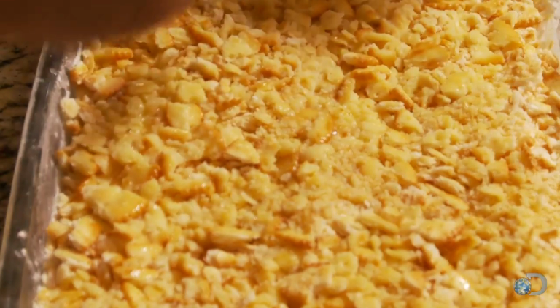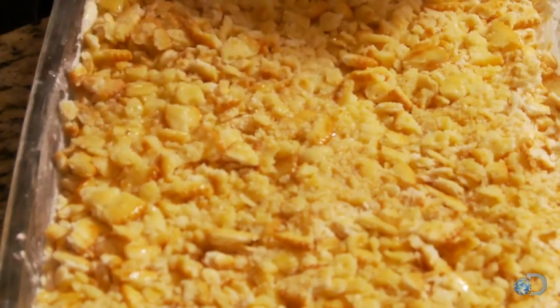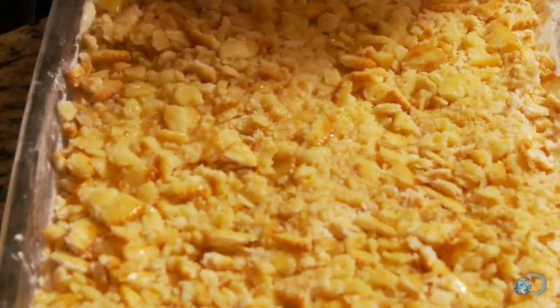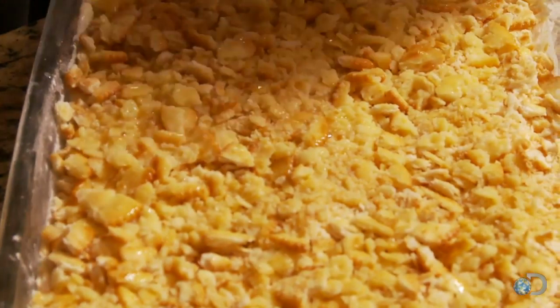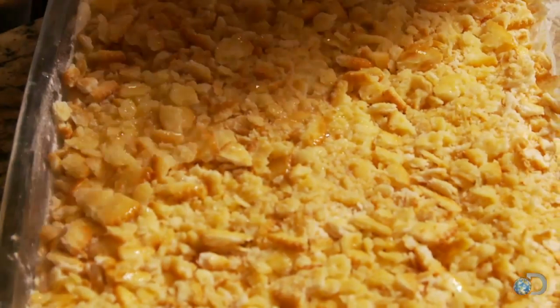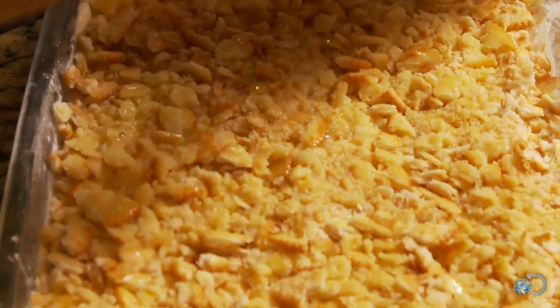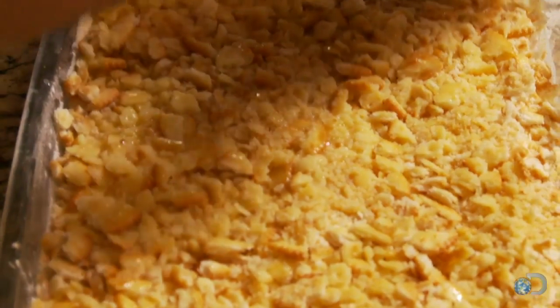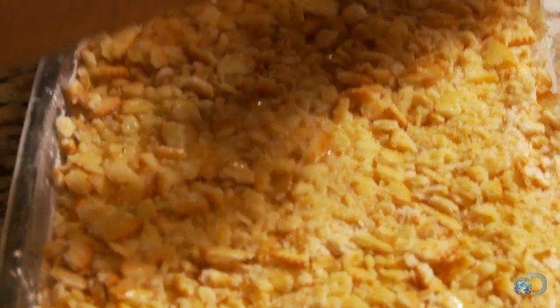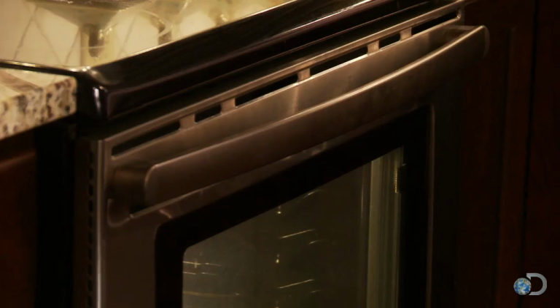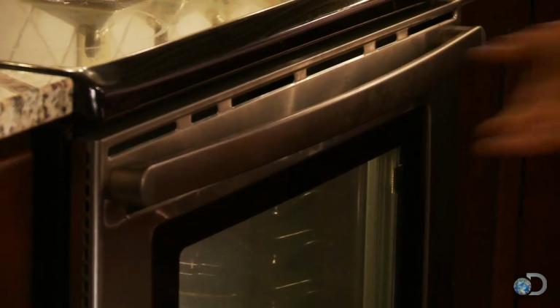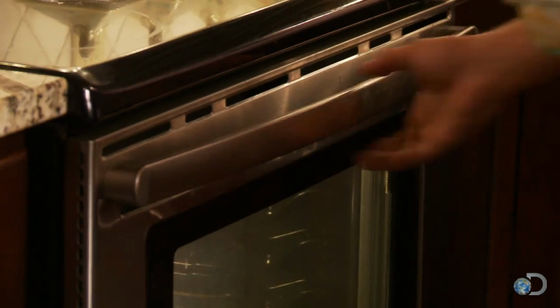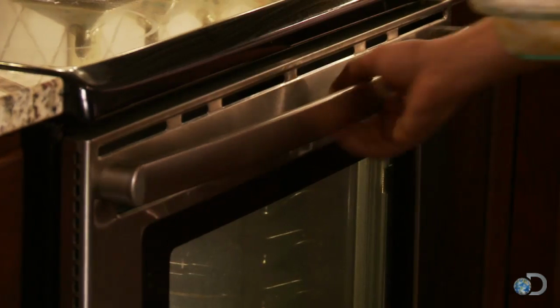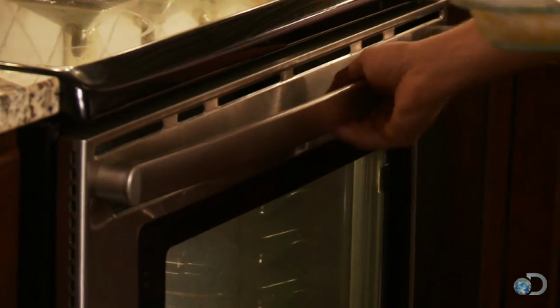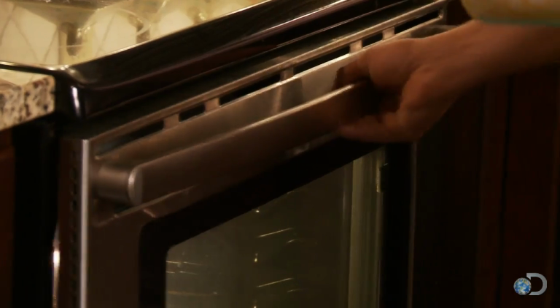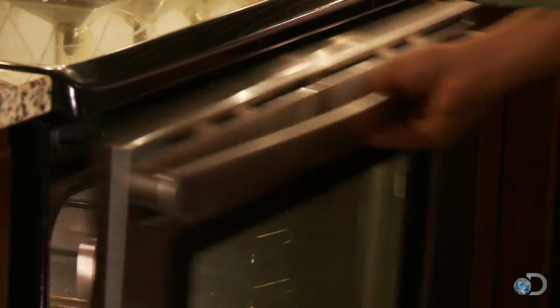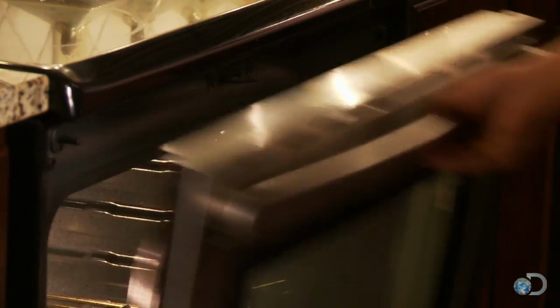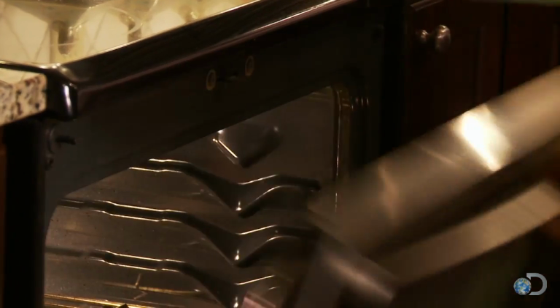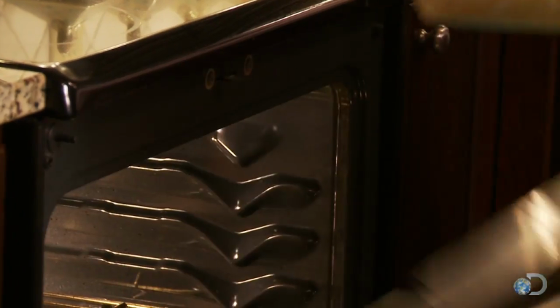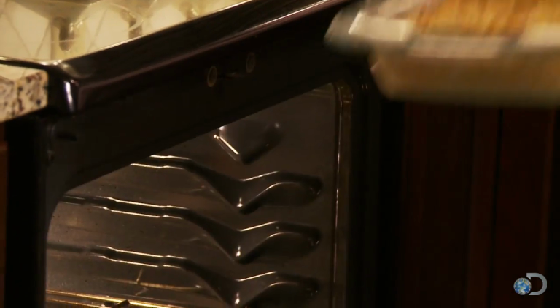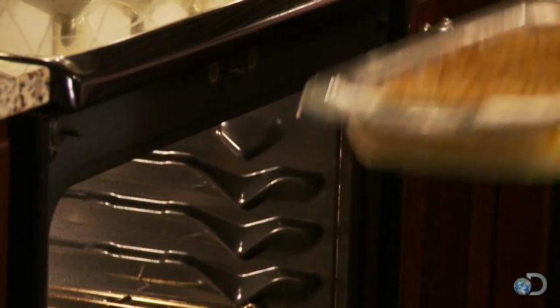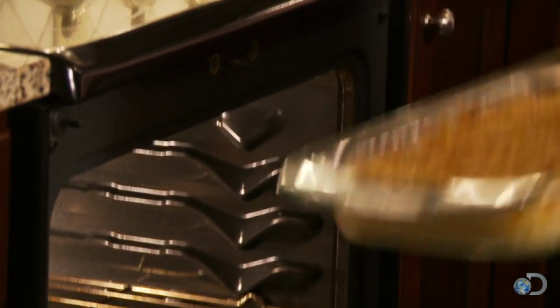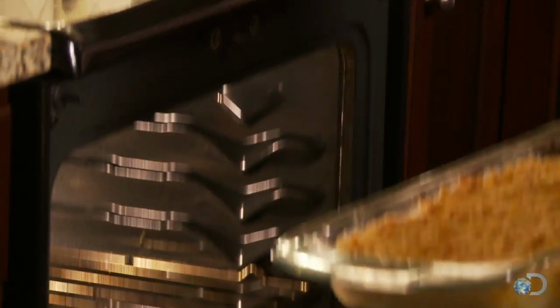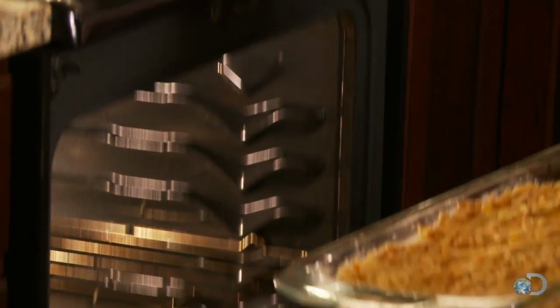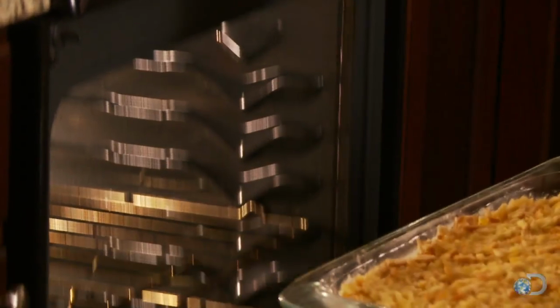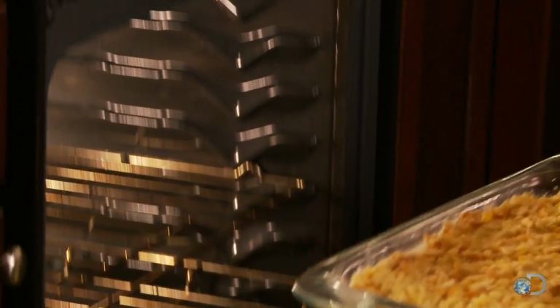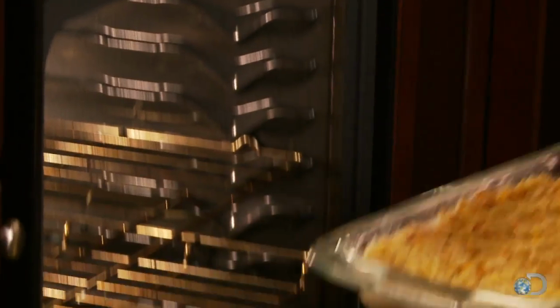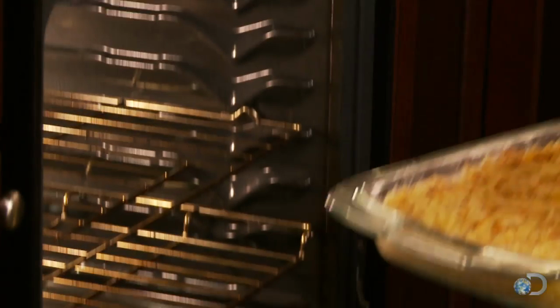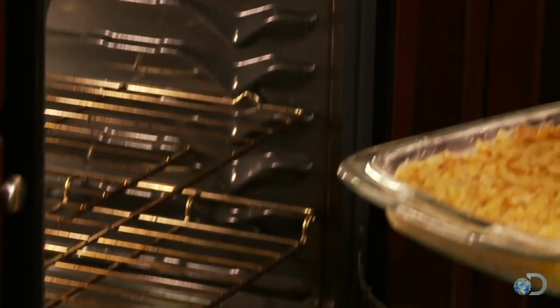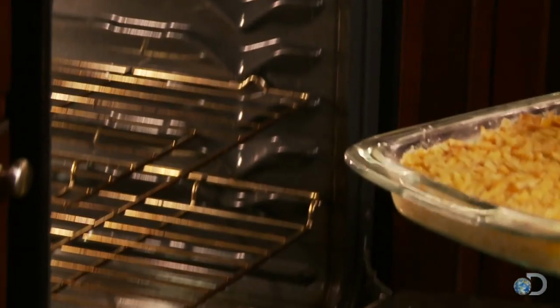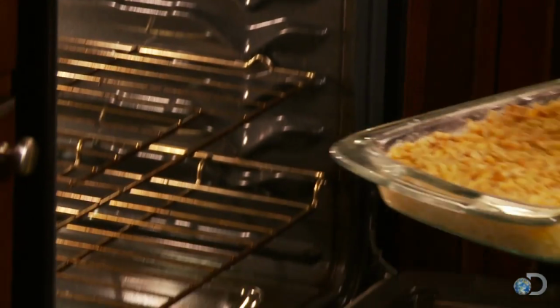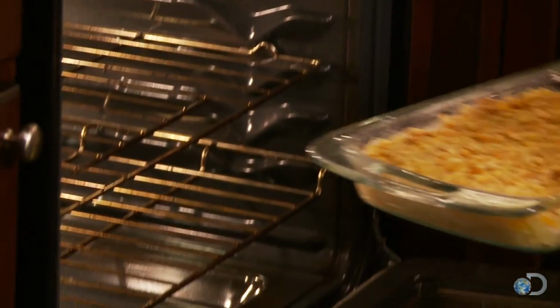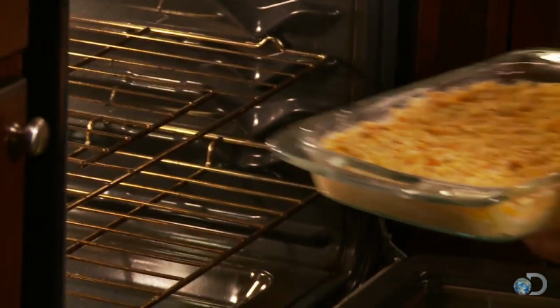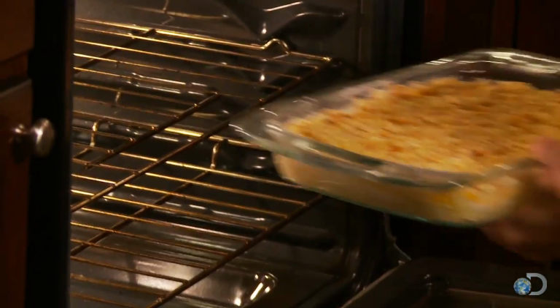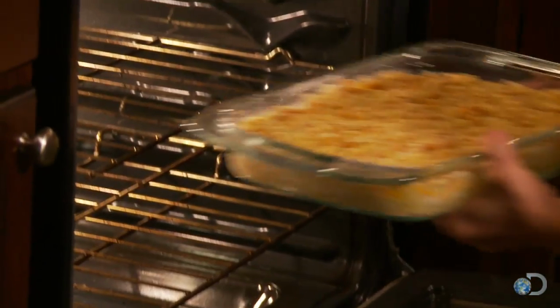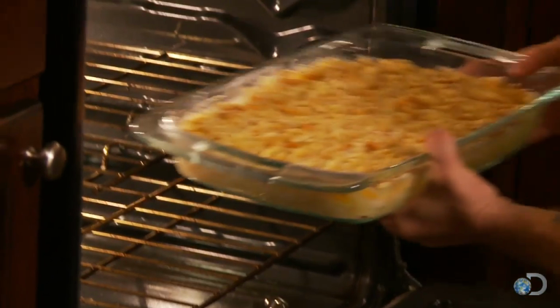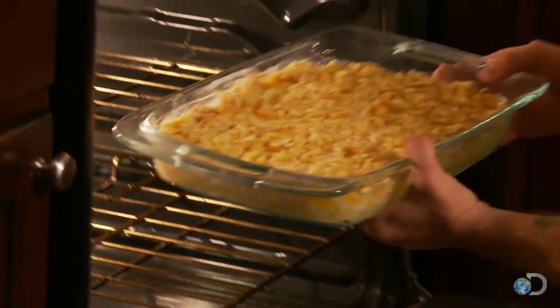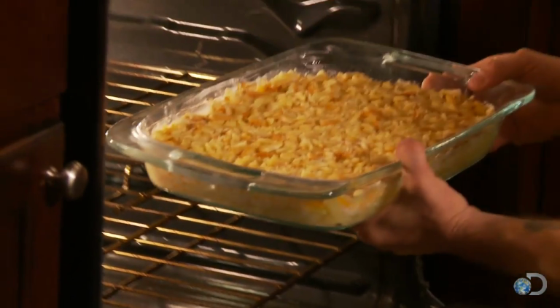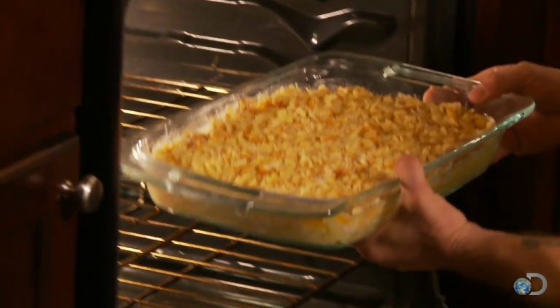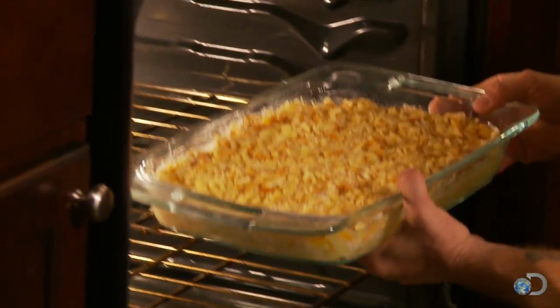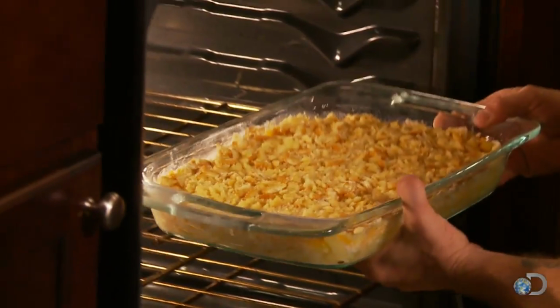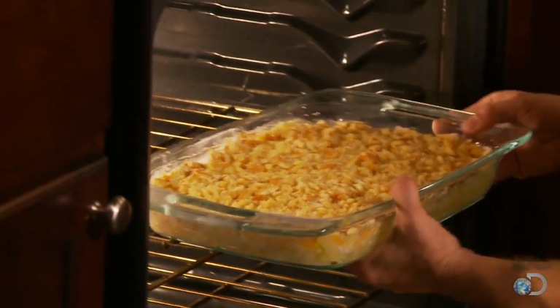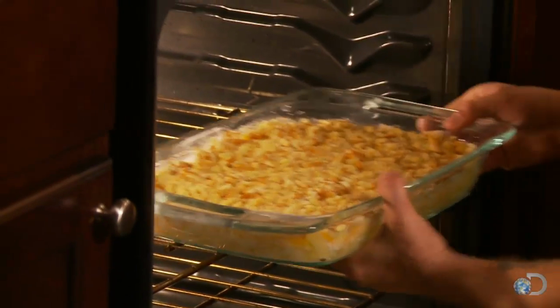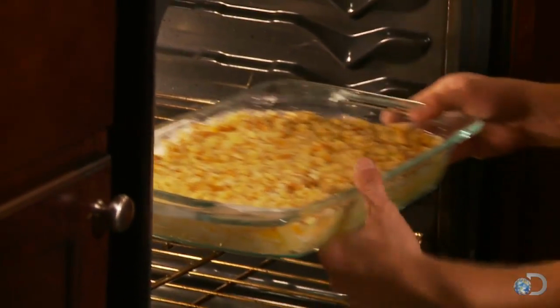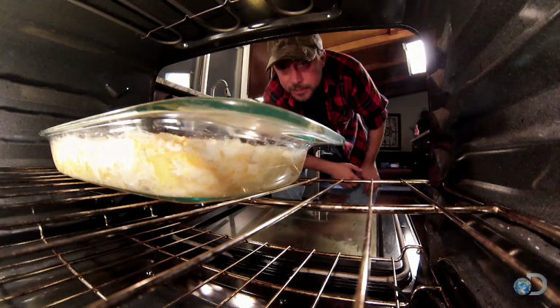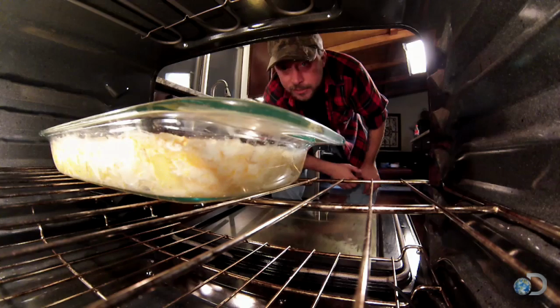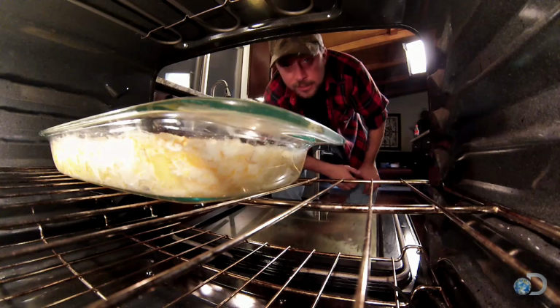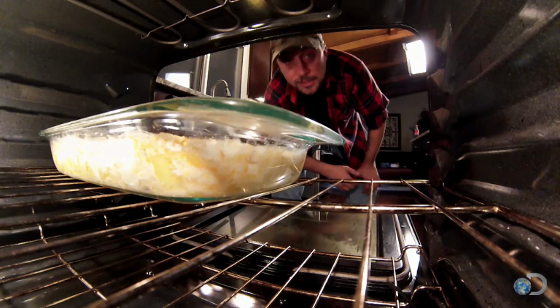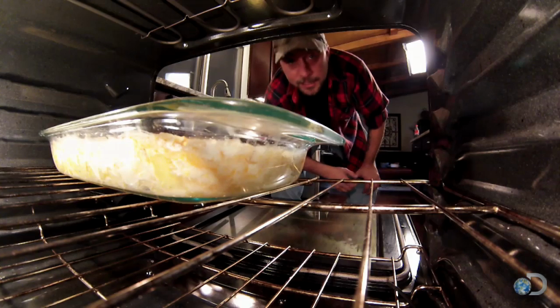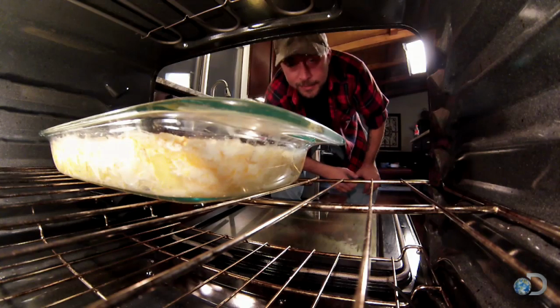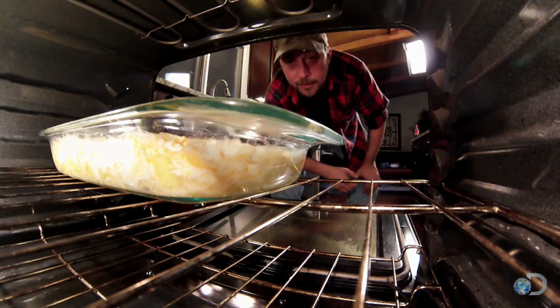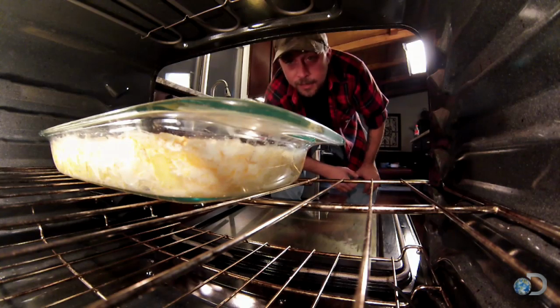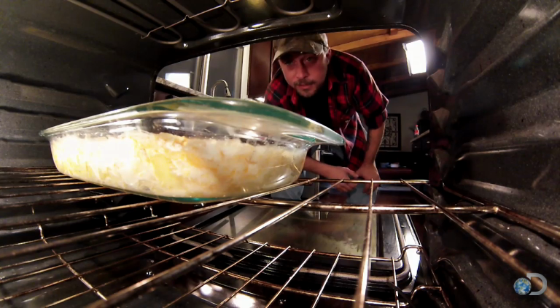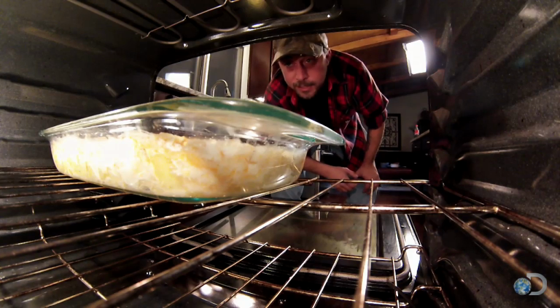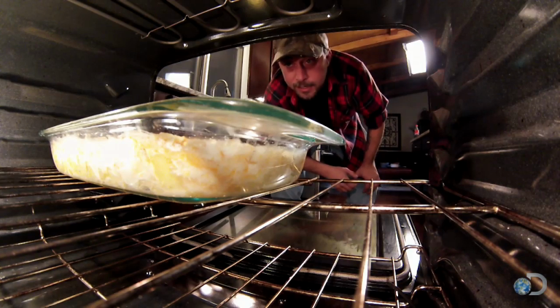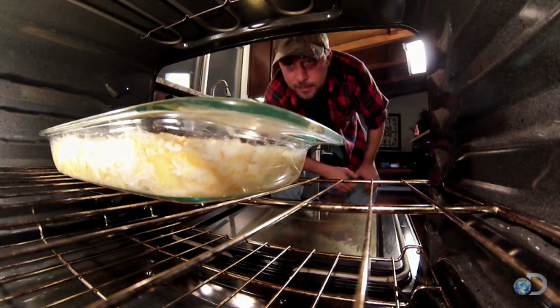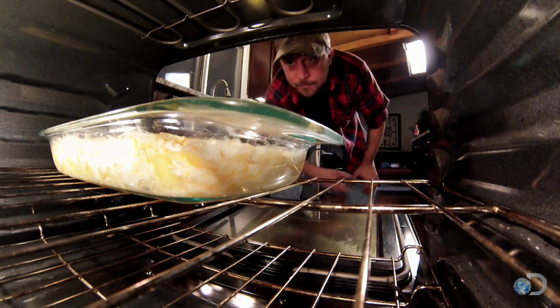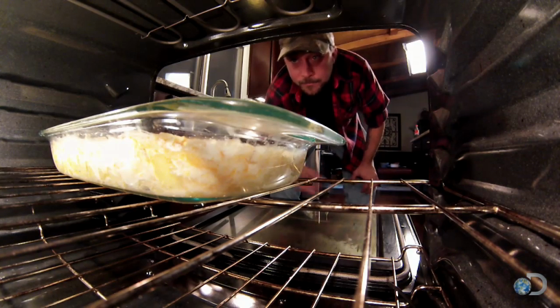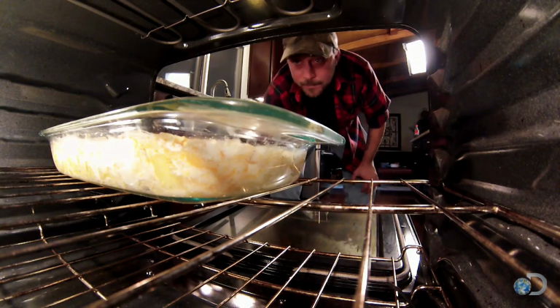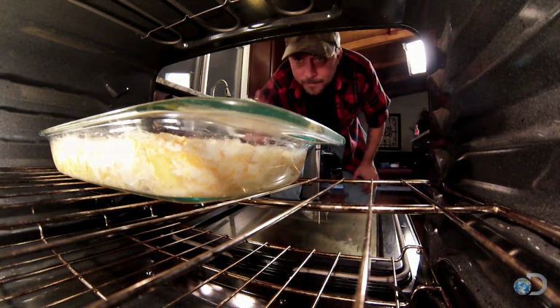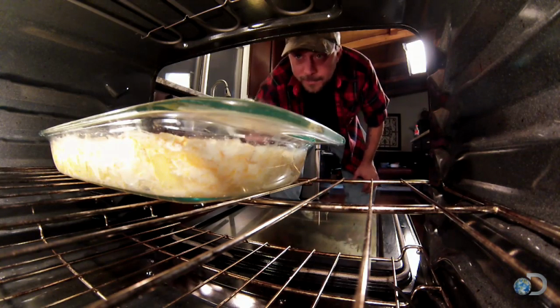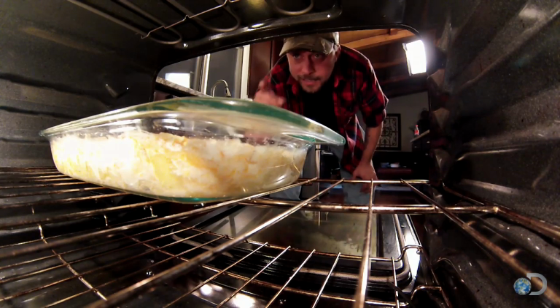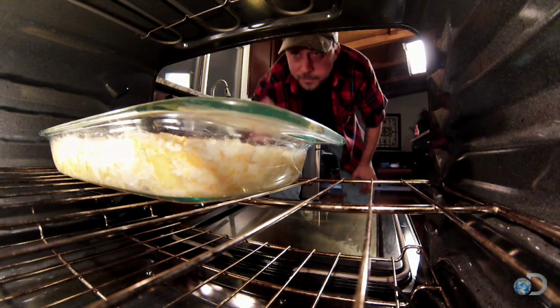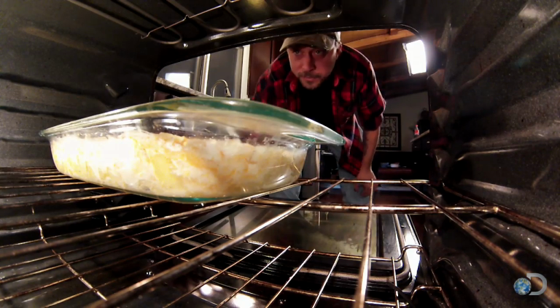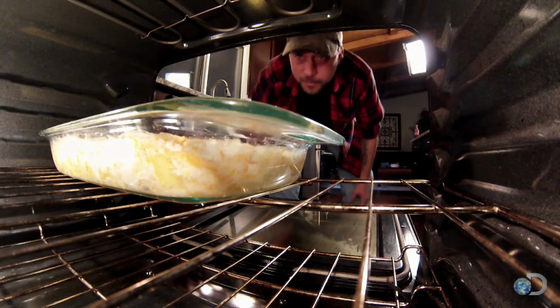Now the next thing to do is put this in the oven — between 30 and 45 minutes at 350 degrees. And that right there, that's what Christmas is all about.